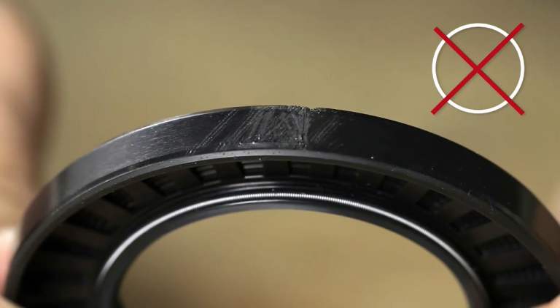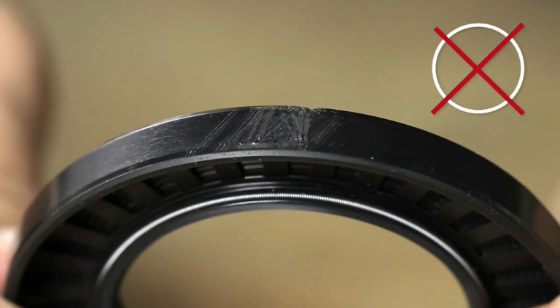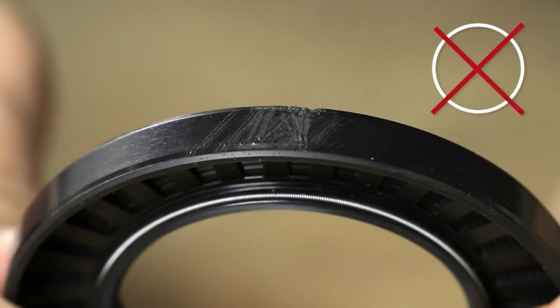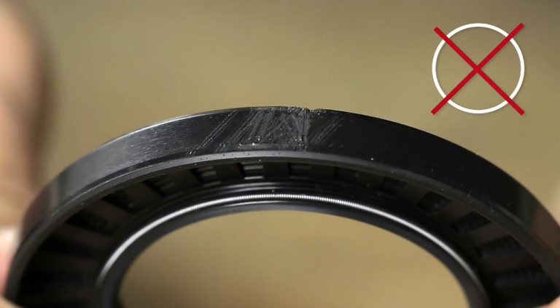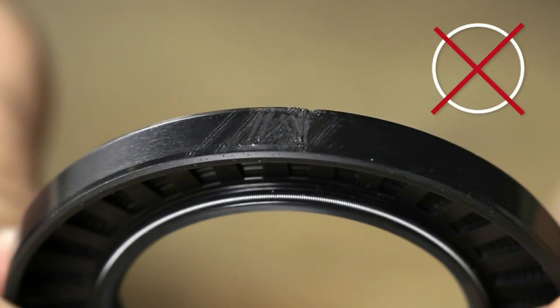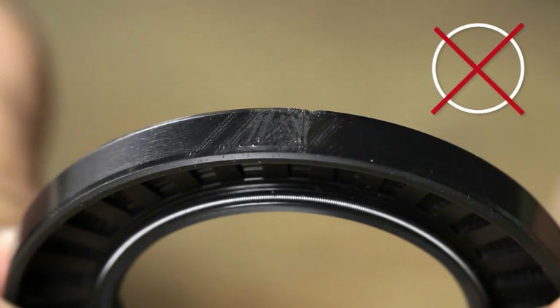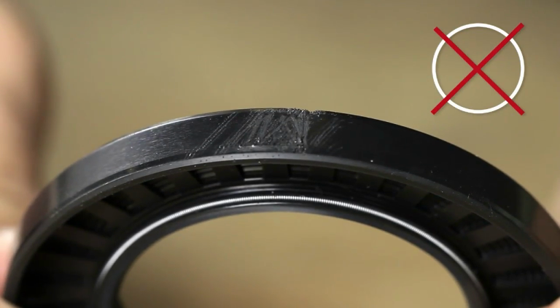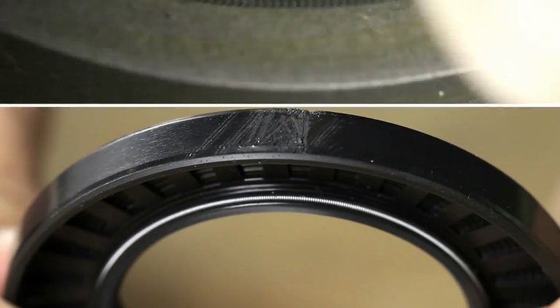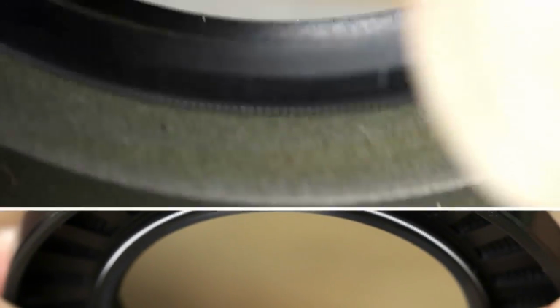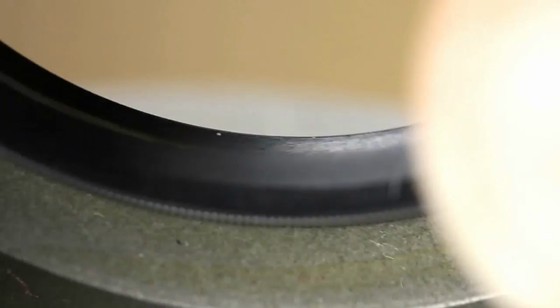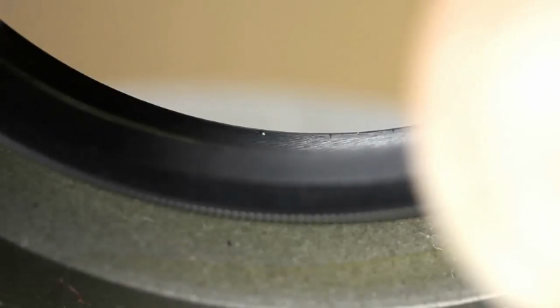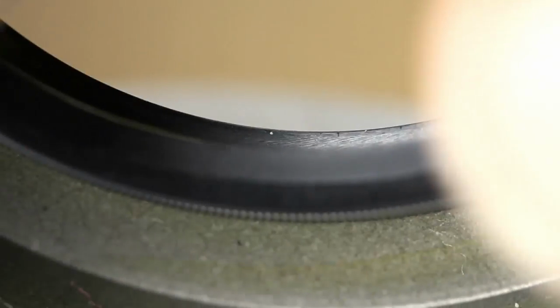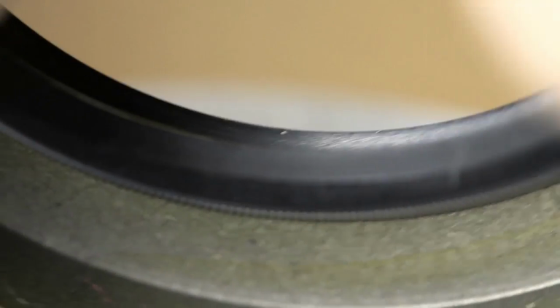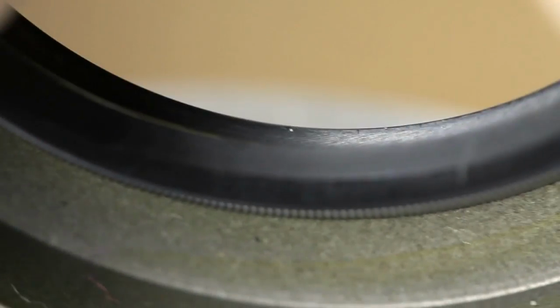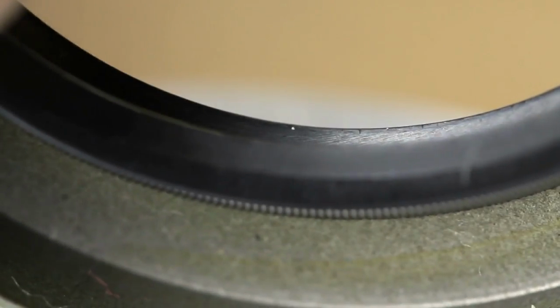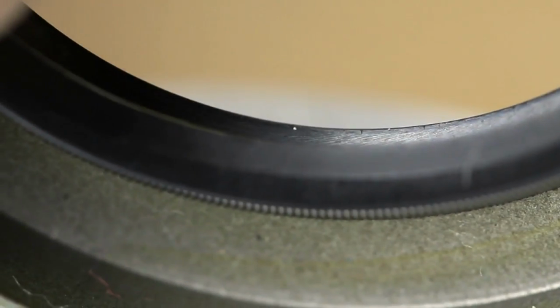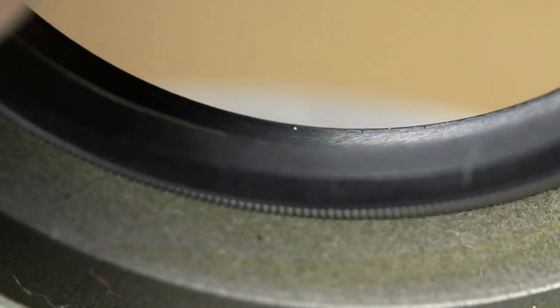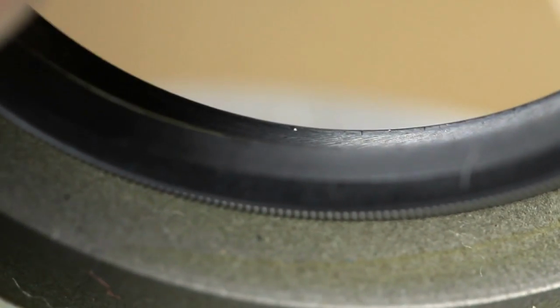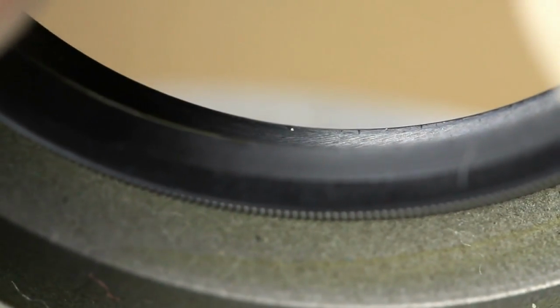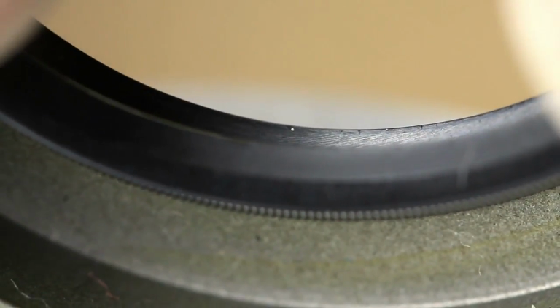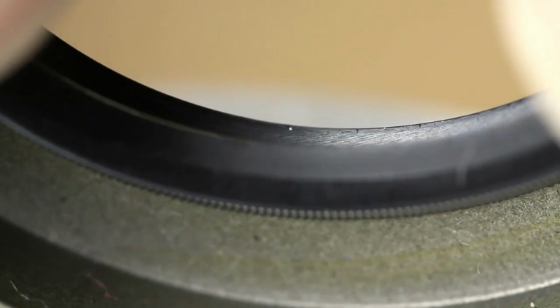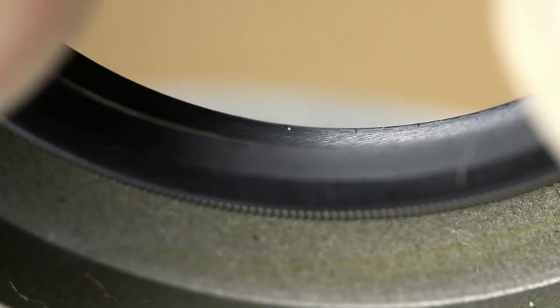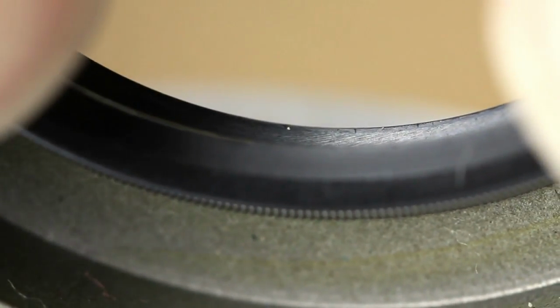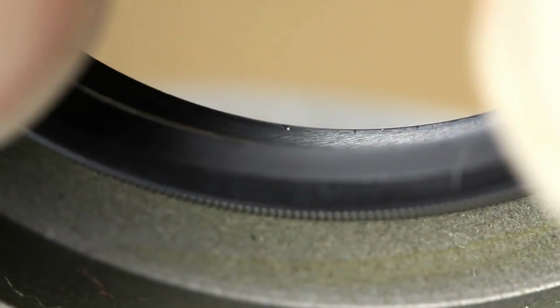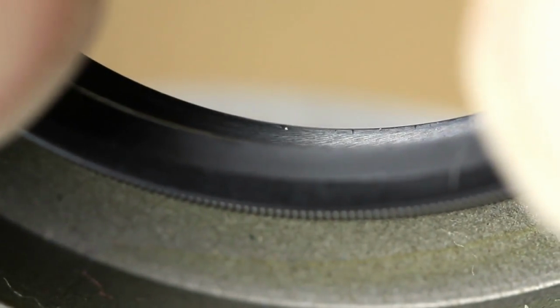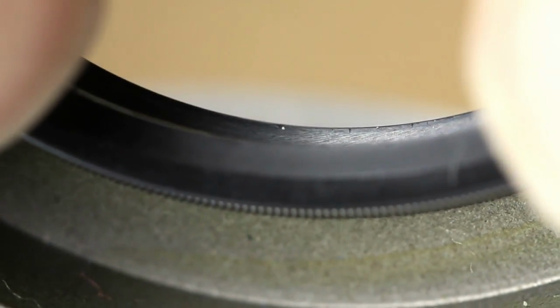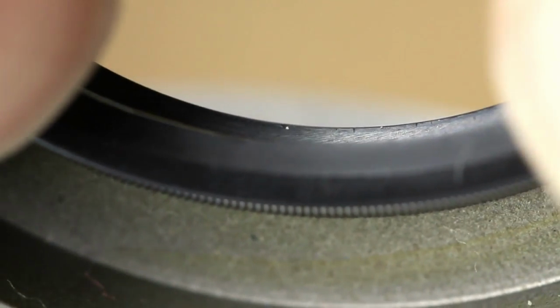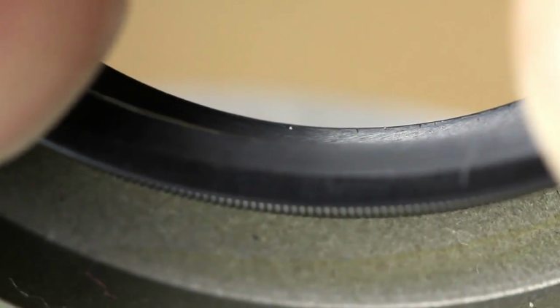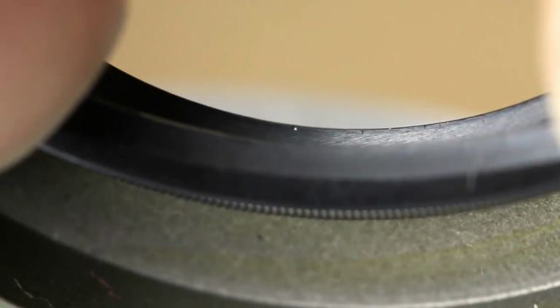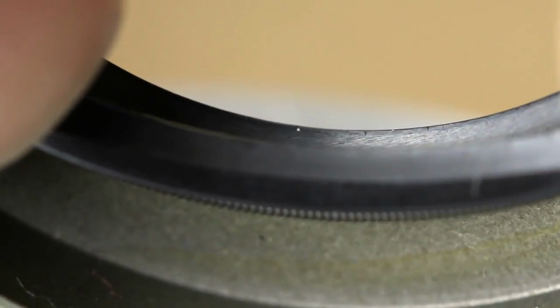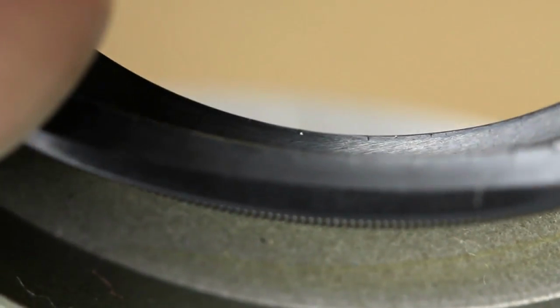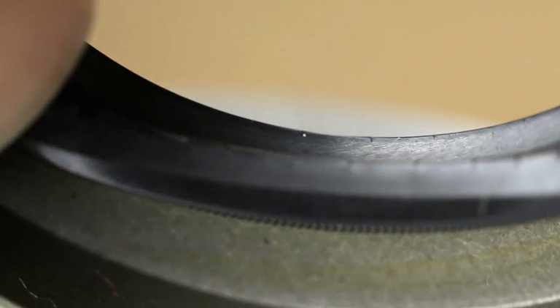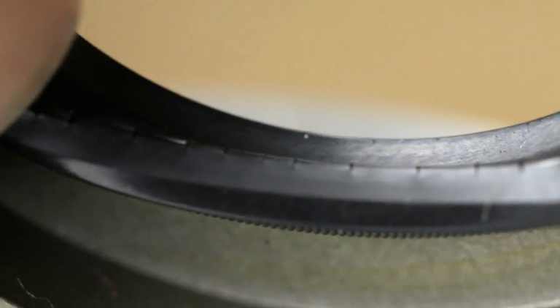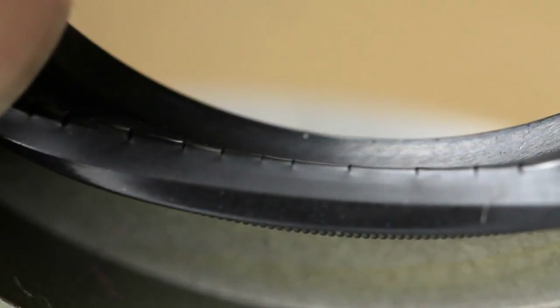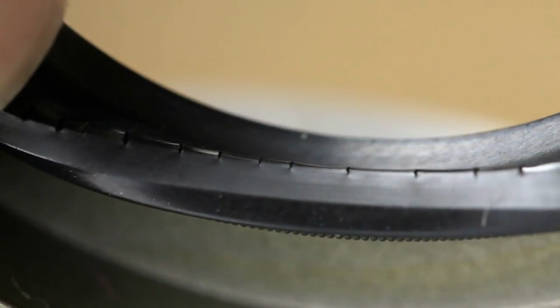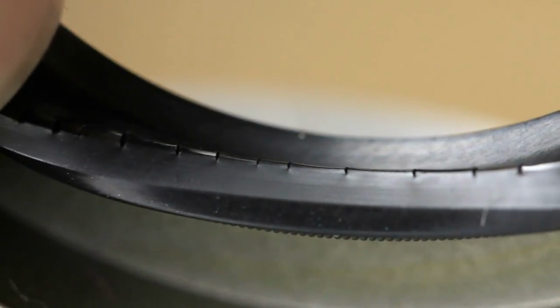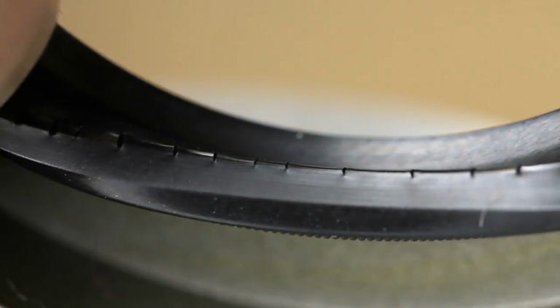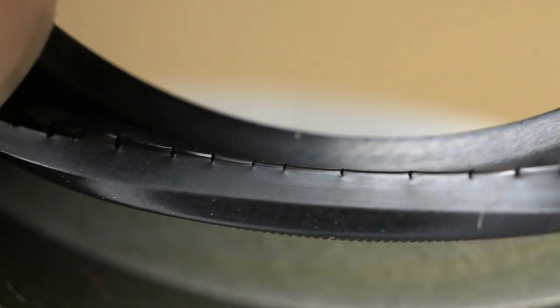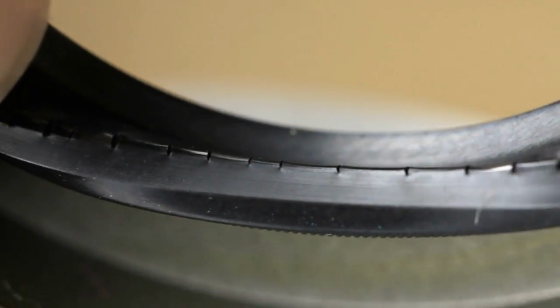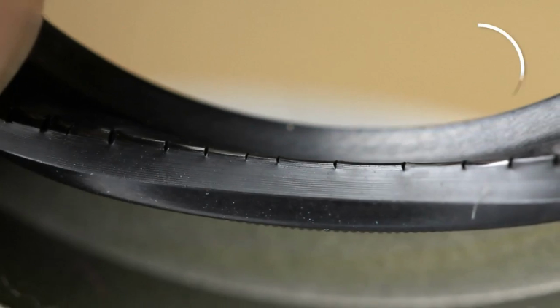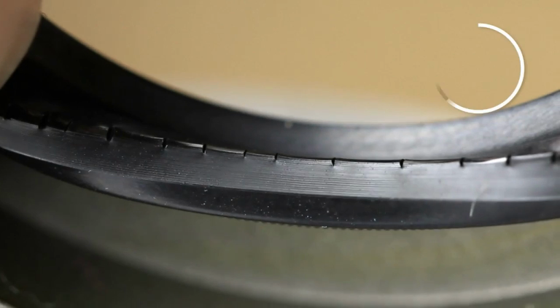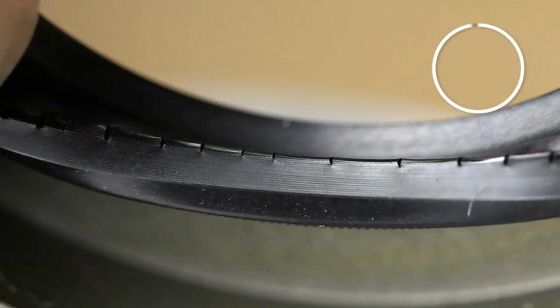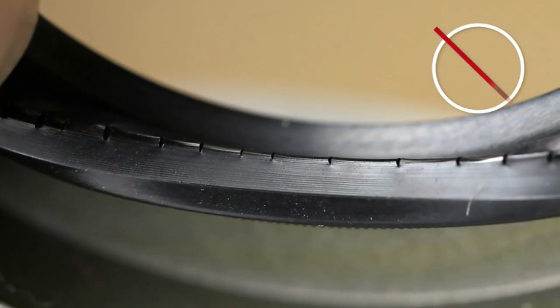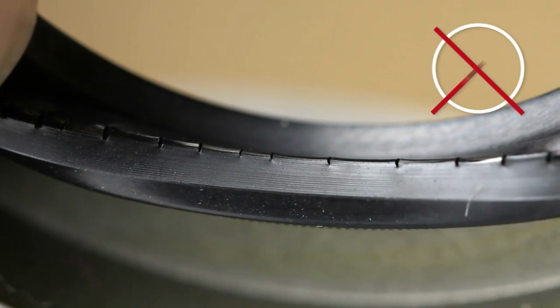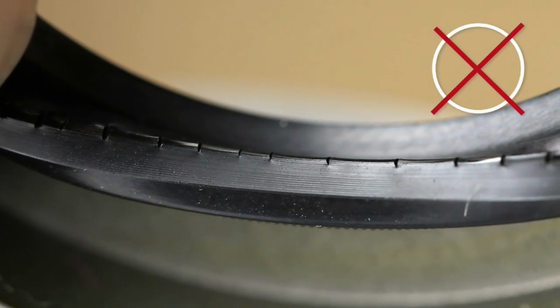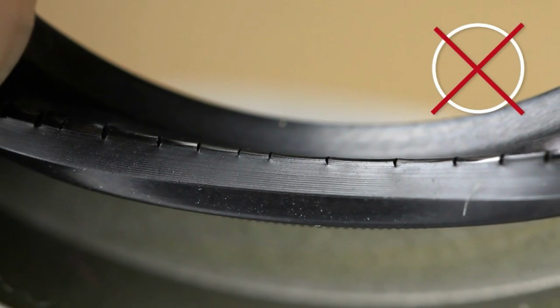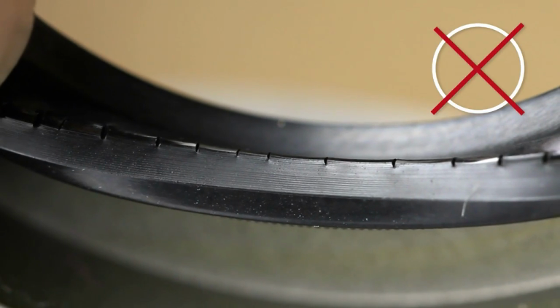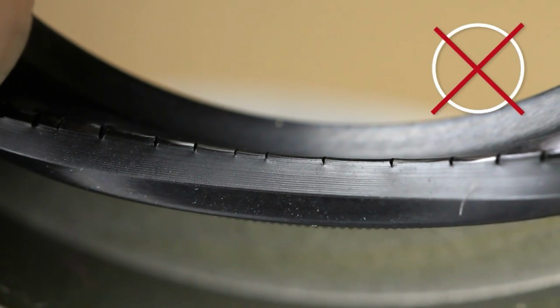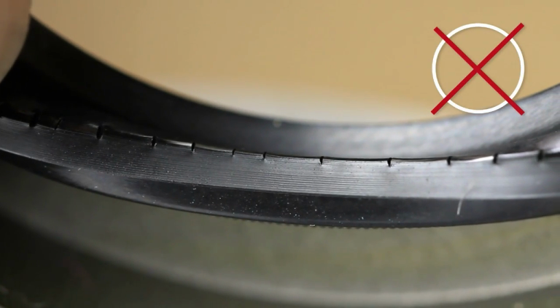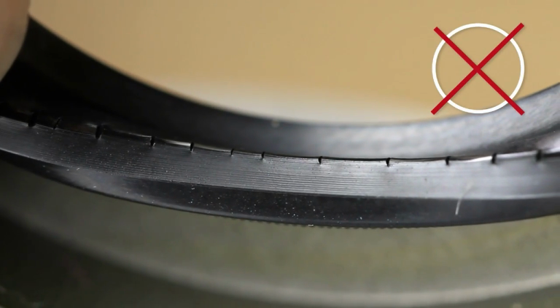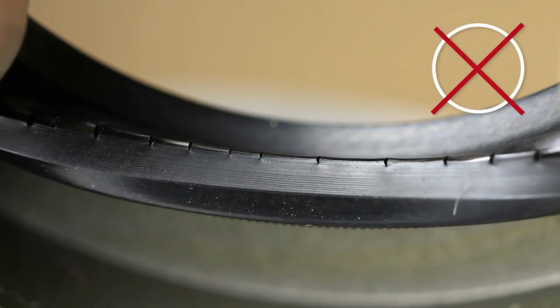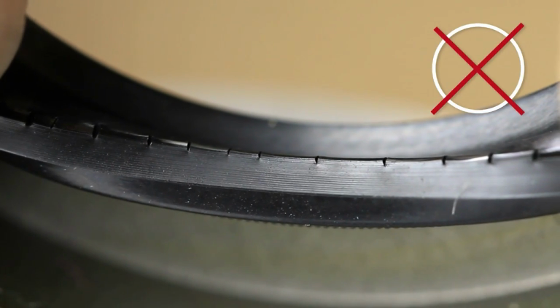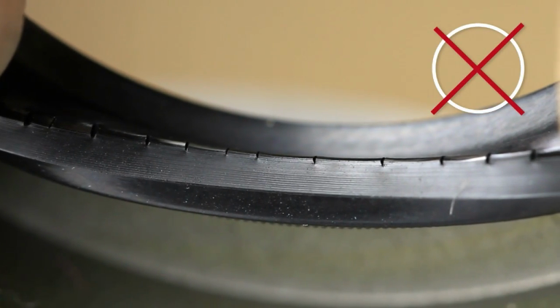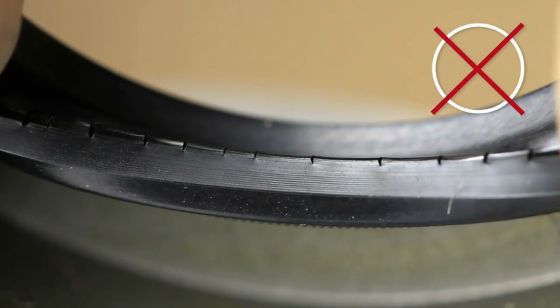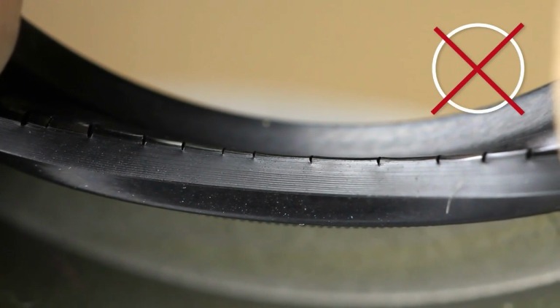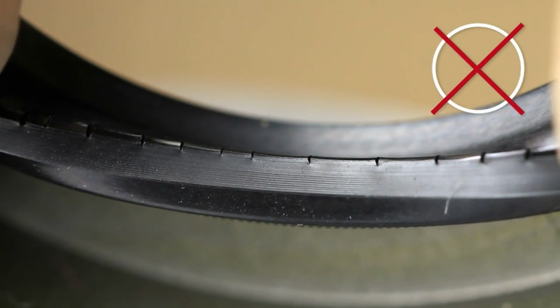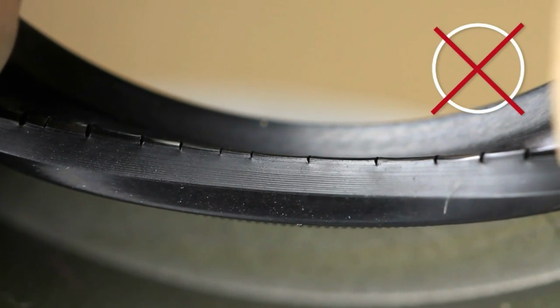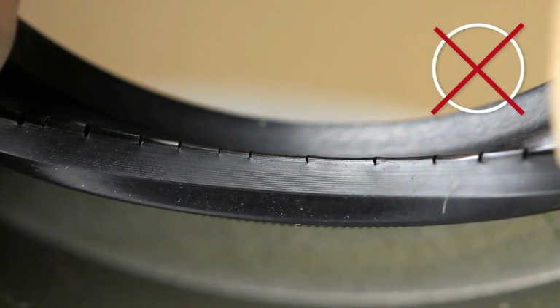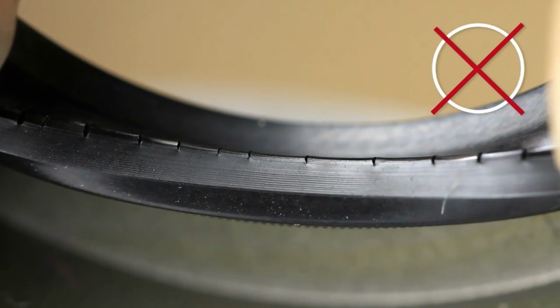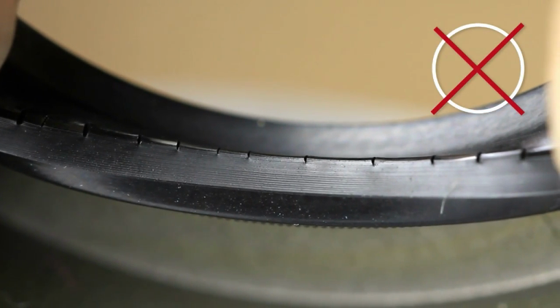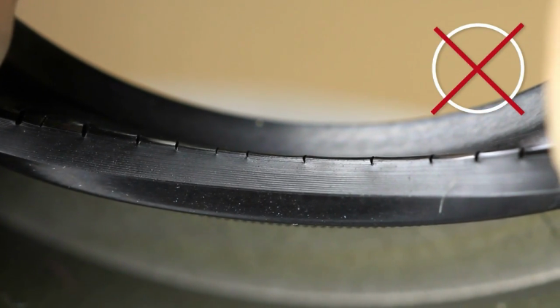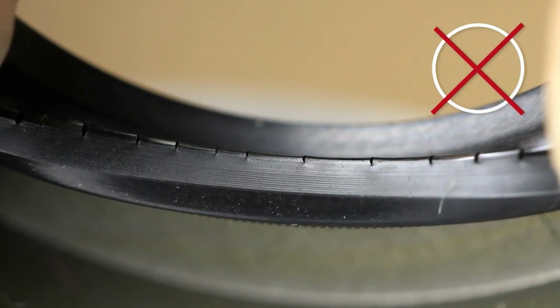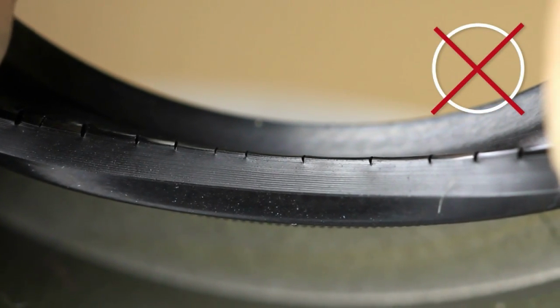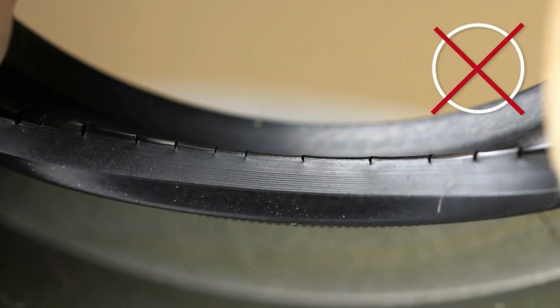Never reinstall a used seal, because there may be defects you can't see — for example, cracks or bubbles on the sealing lips.